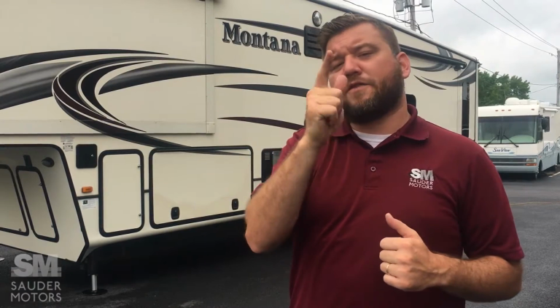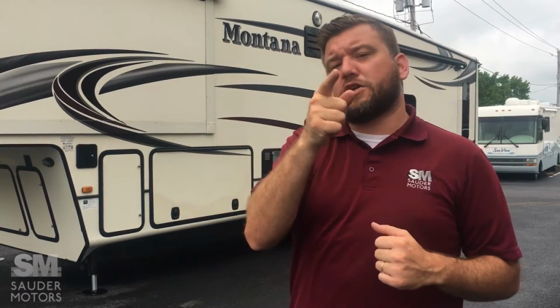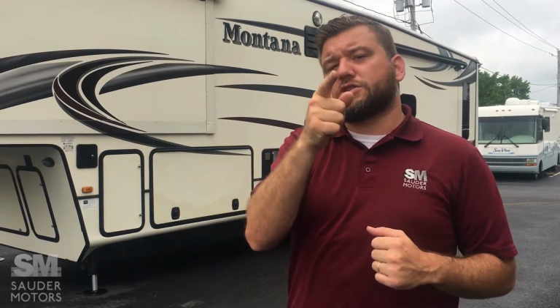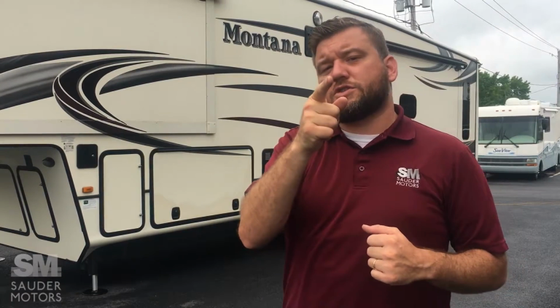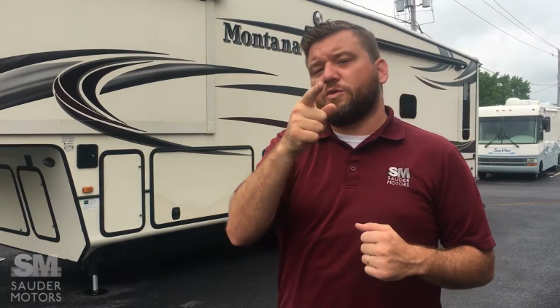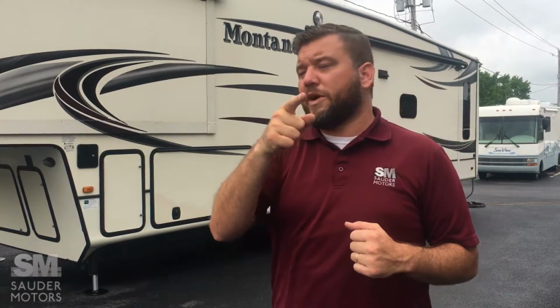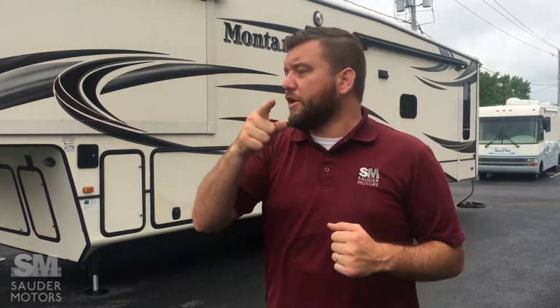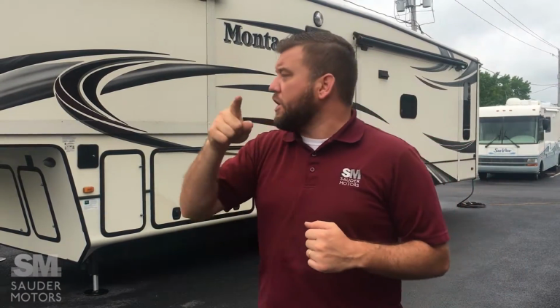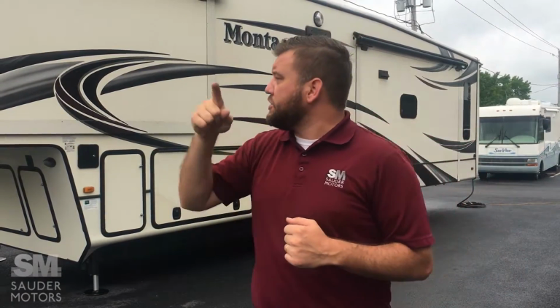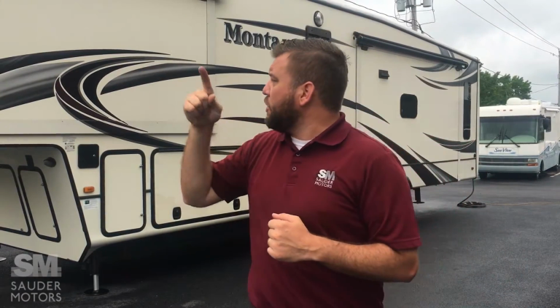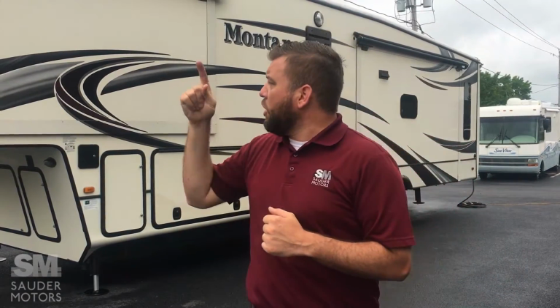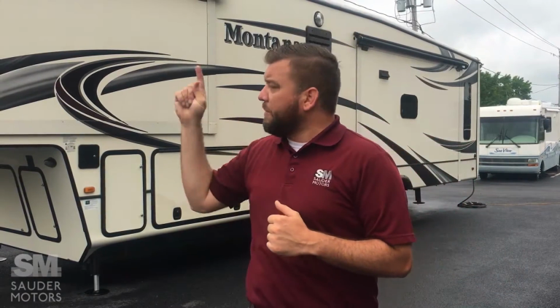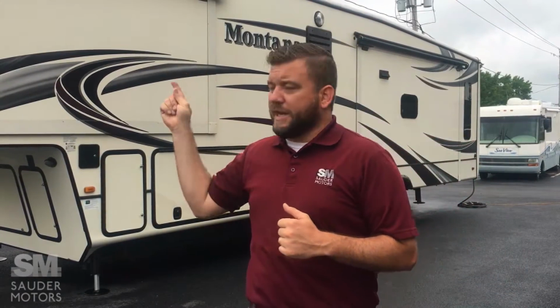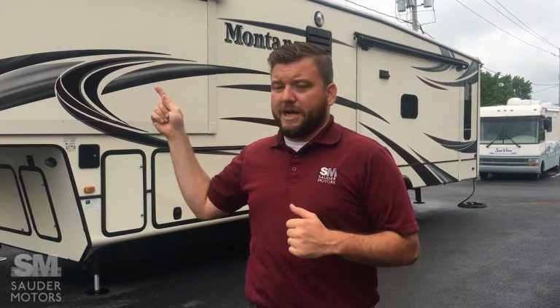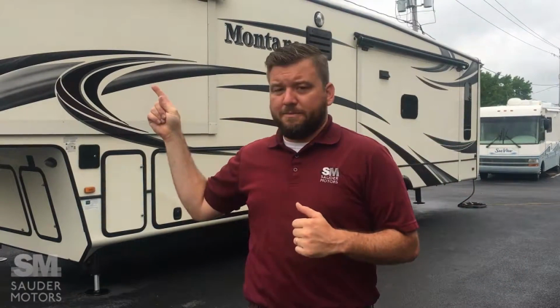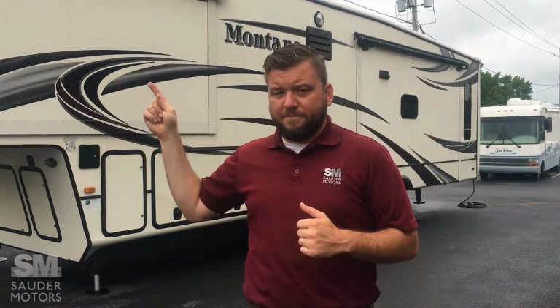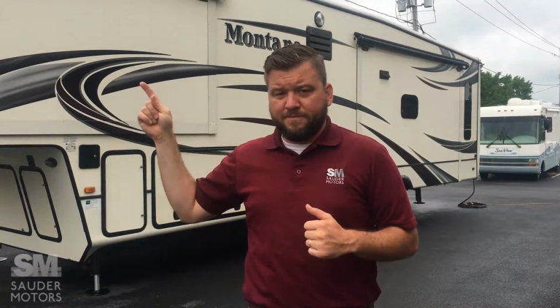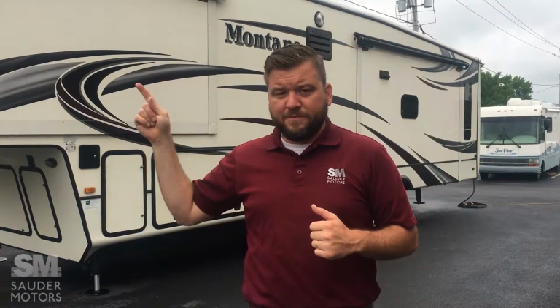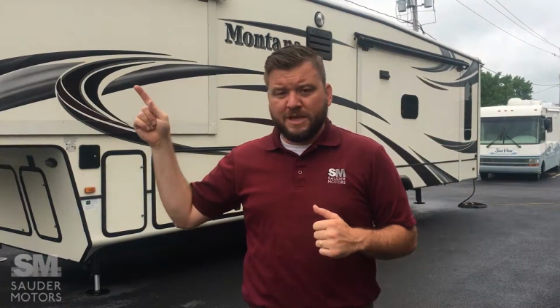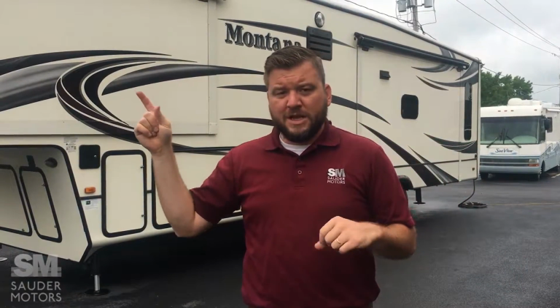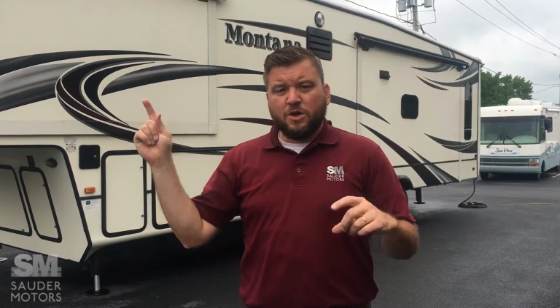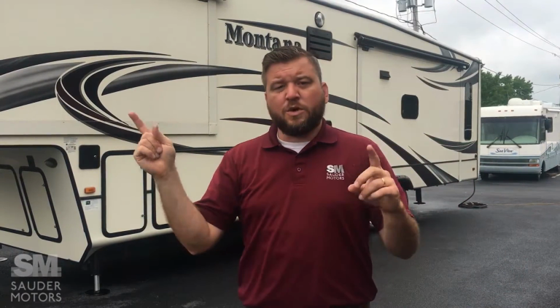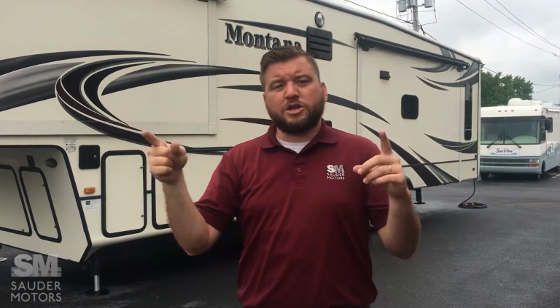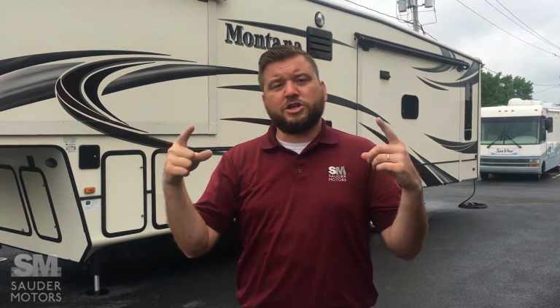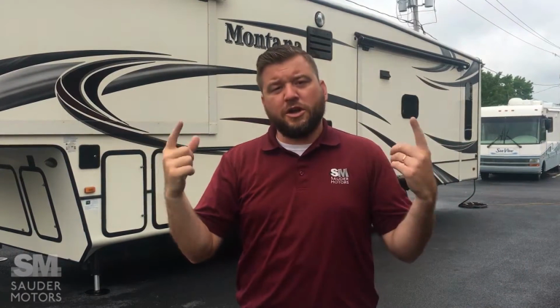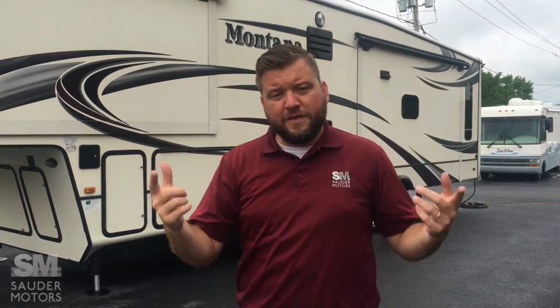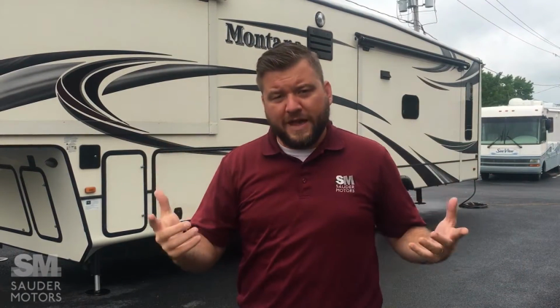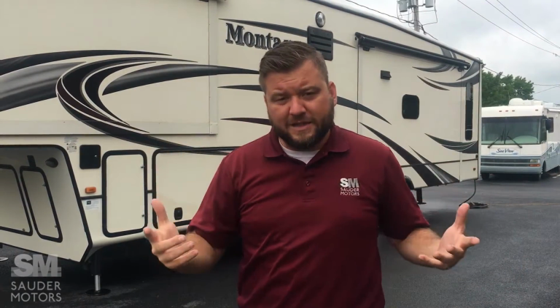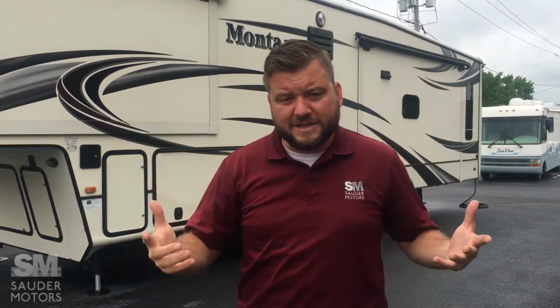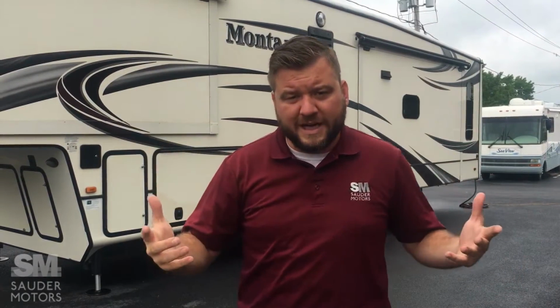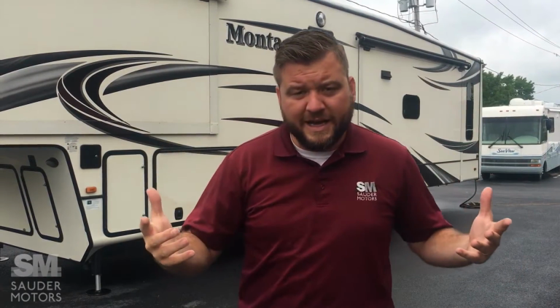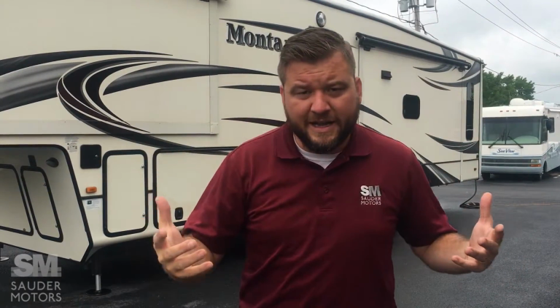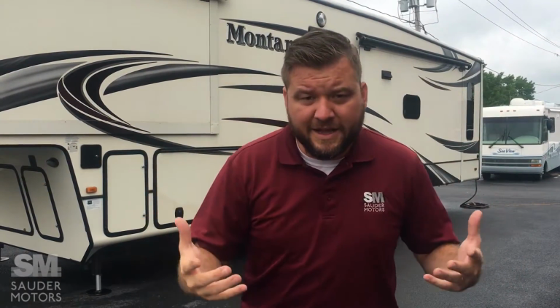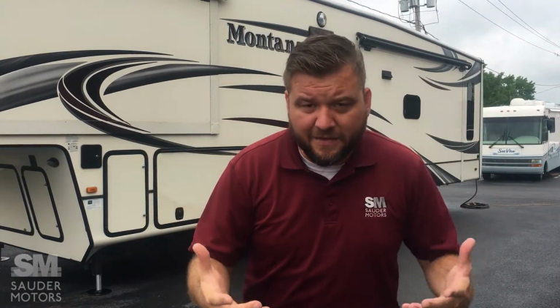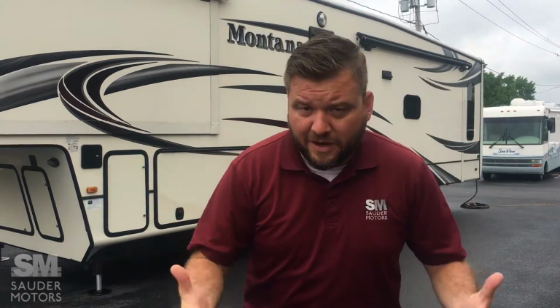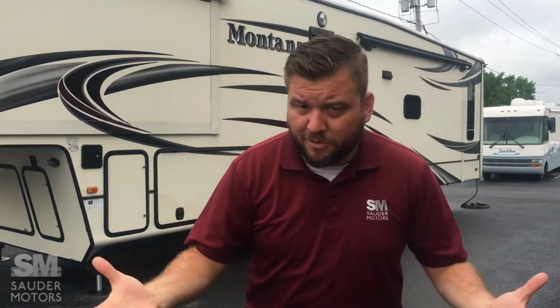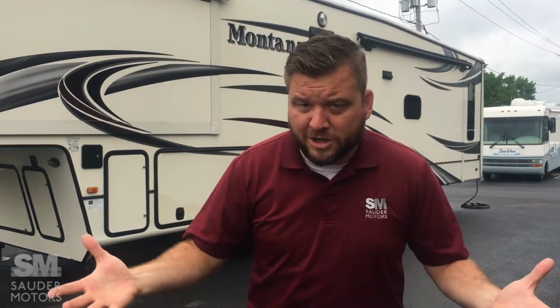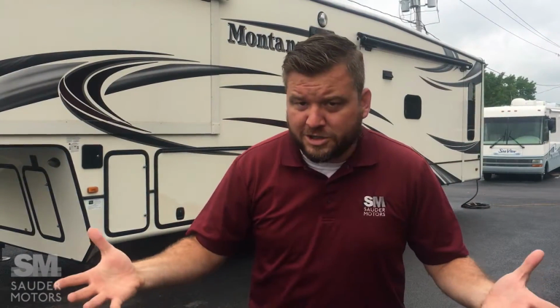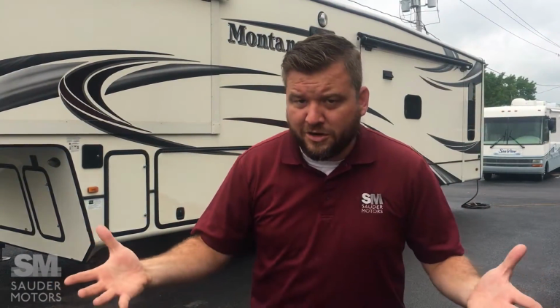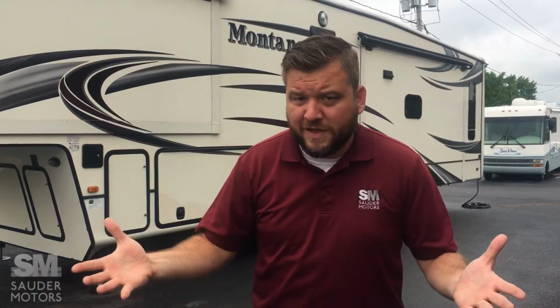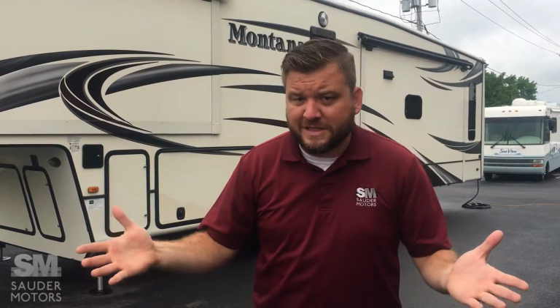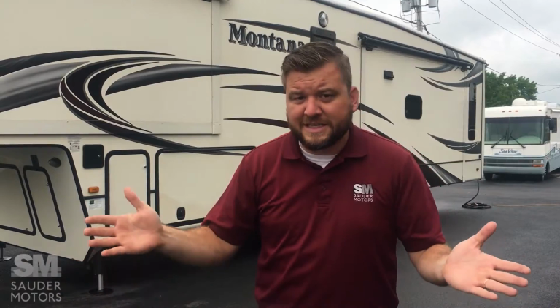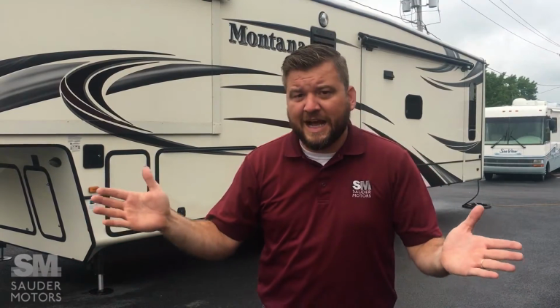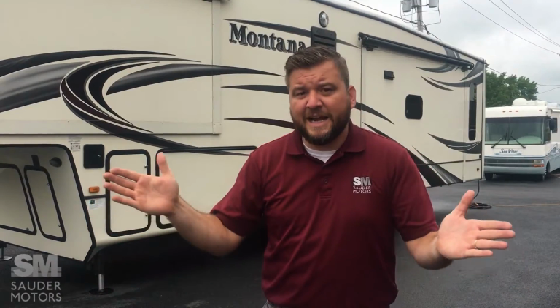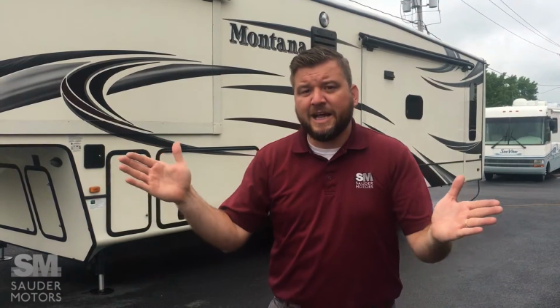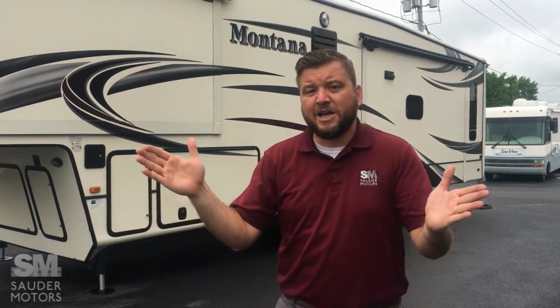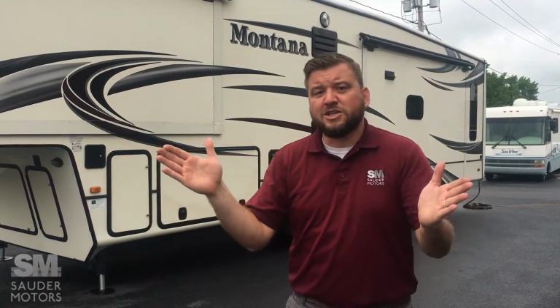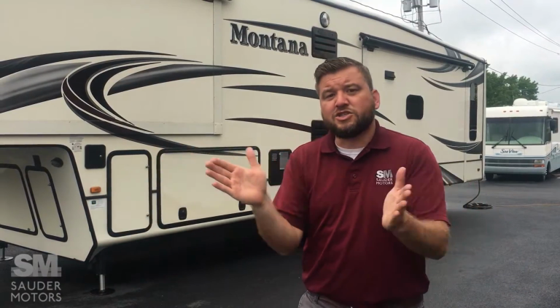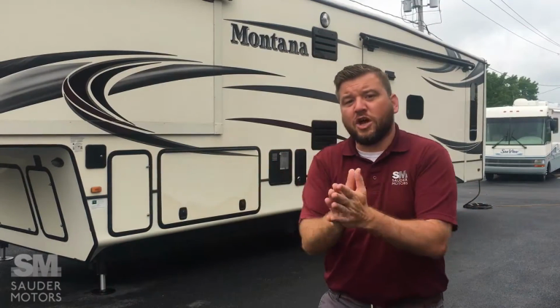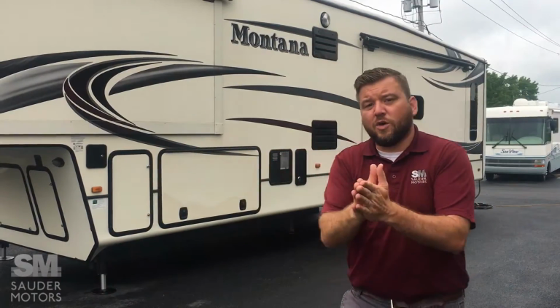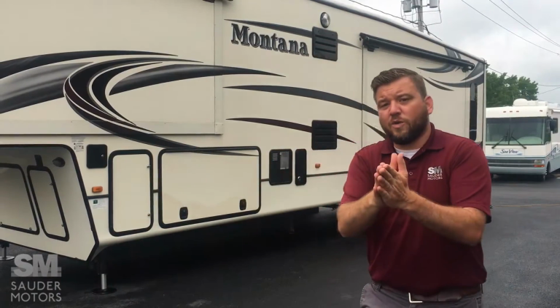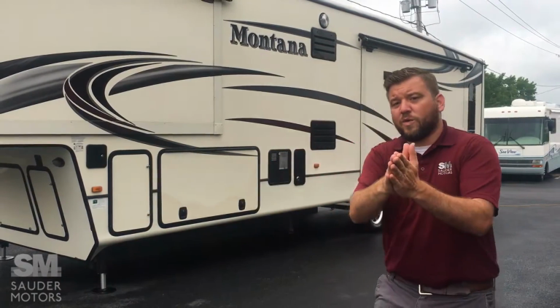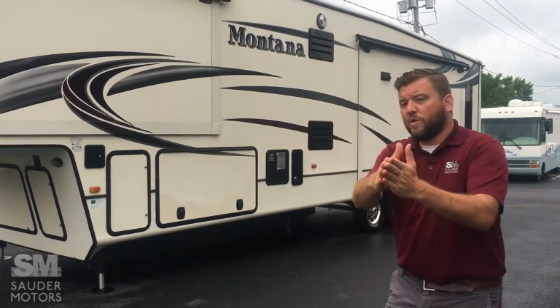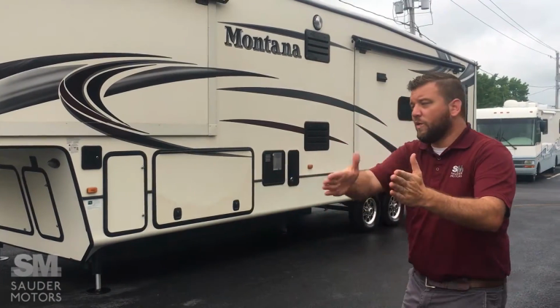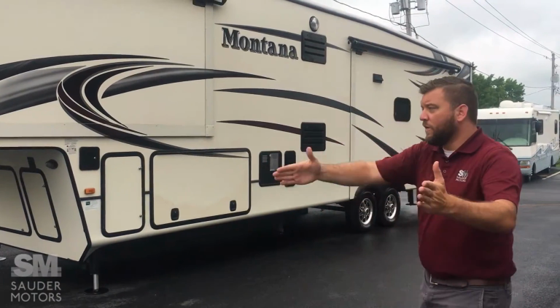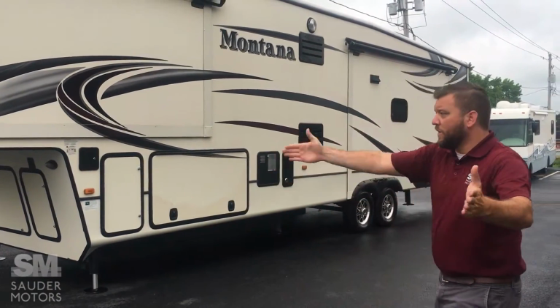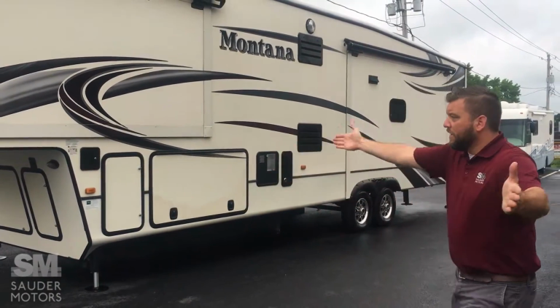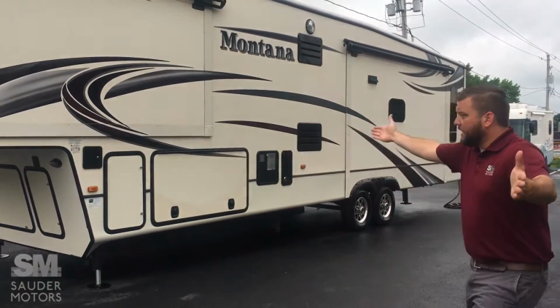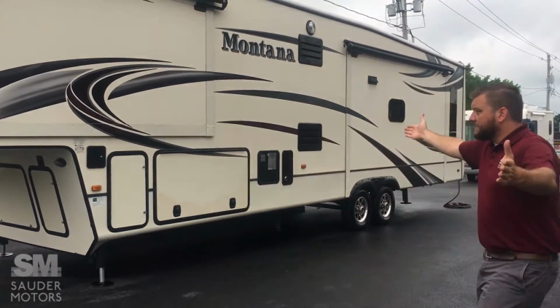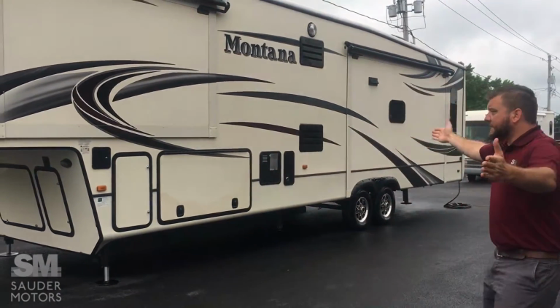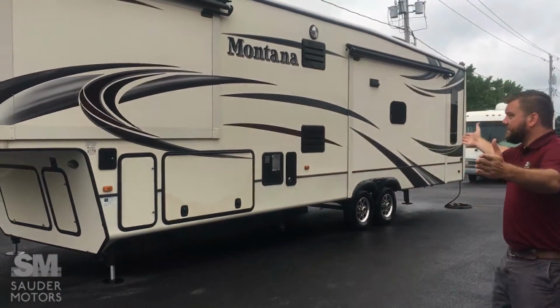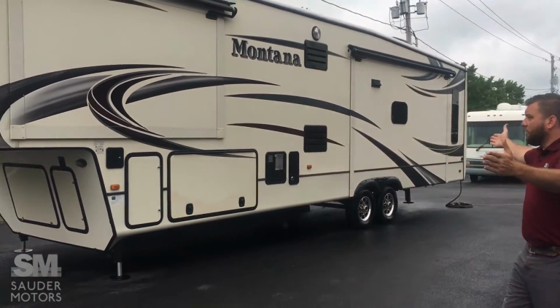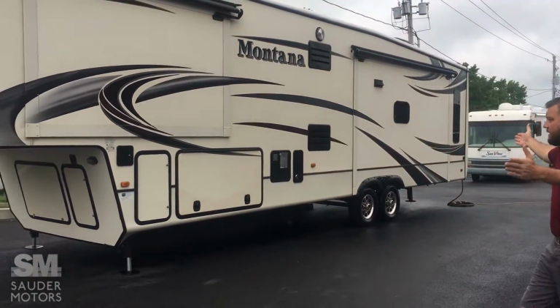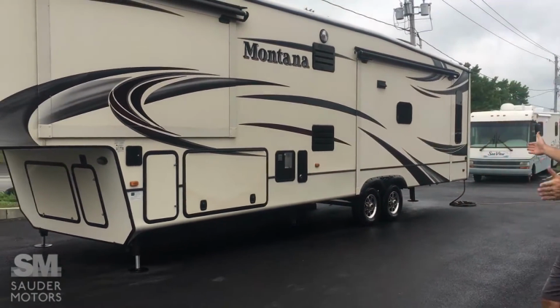First, we are going to open it up, we're going to show you the outside, then we're going to show you the inside. So let's get to it.